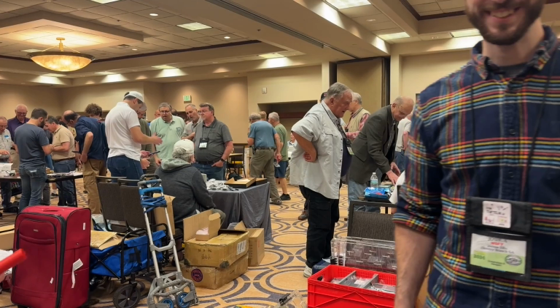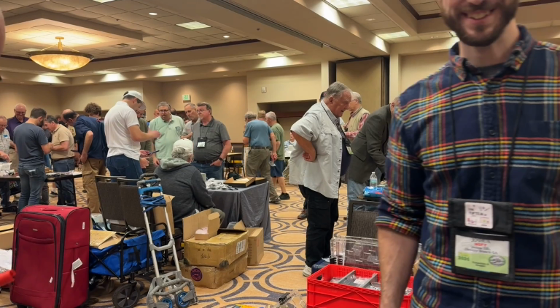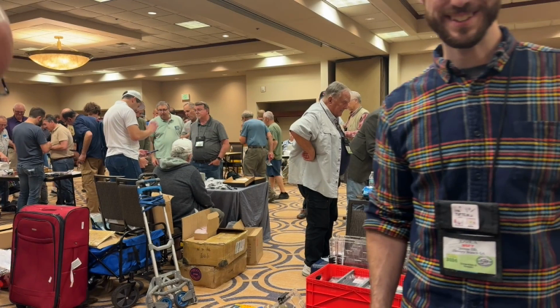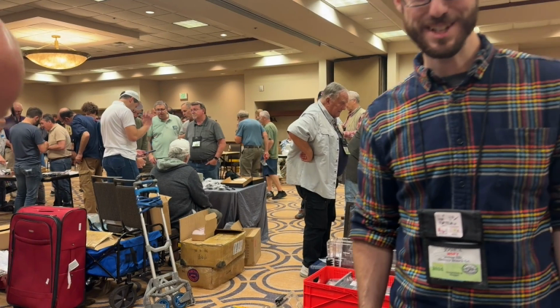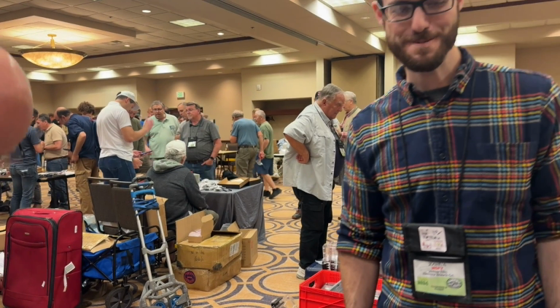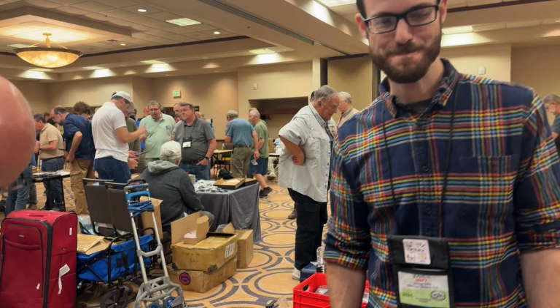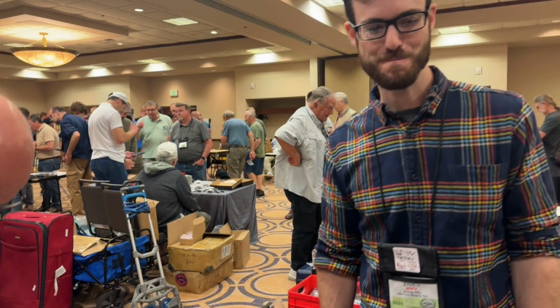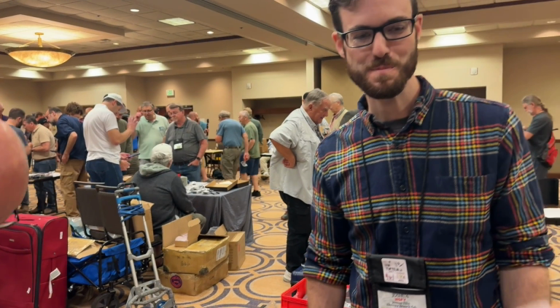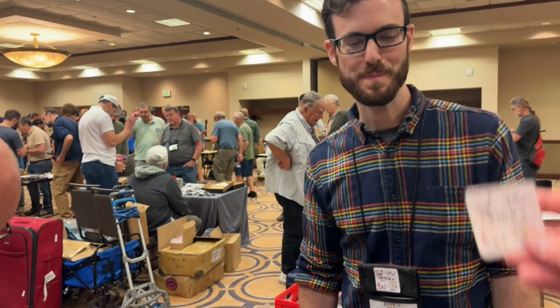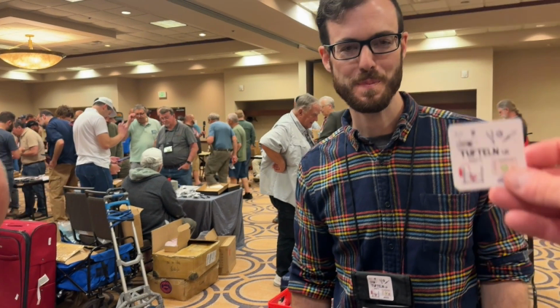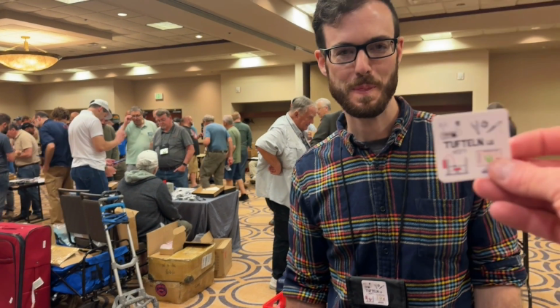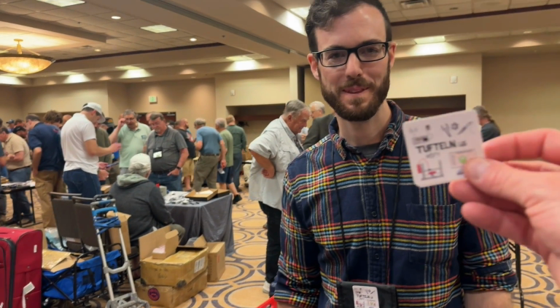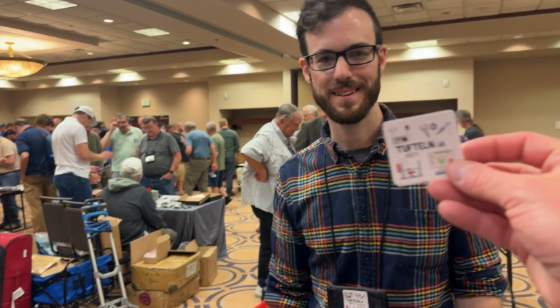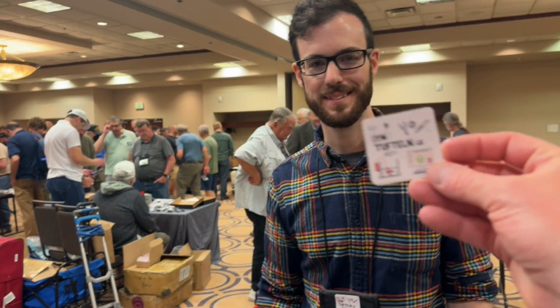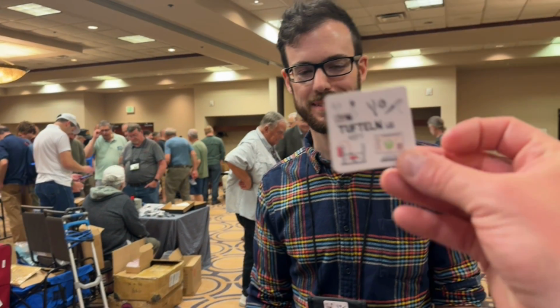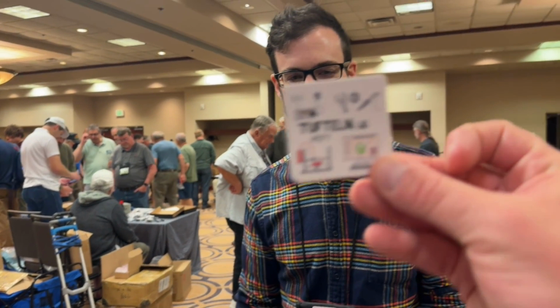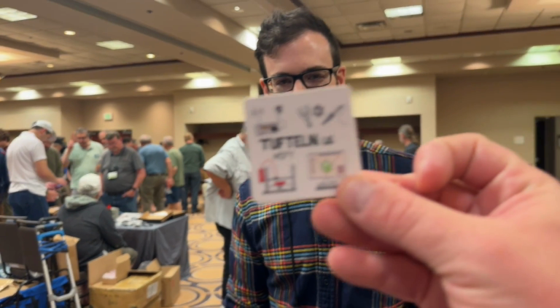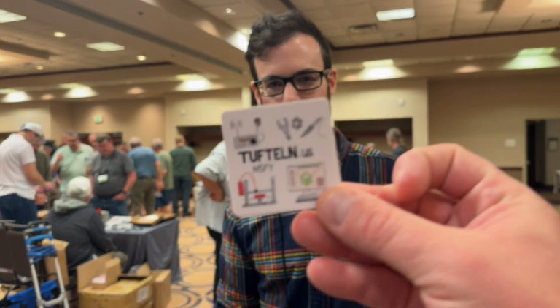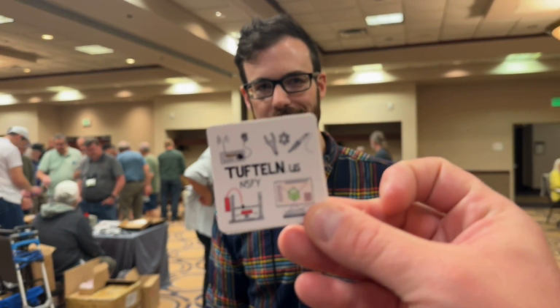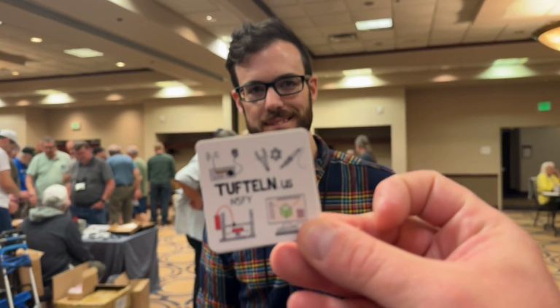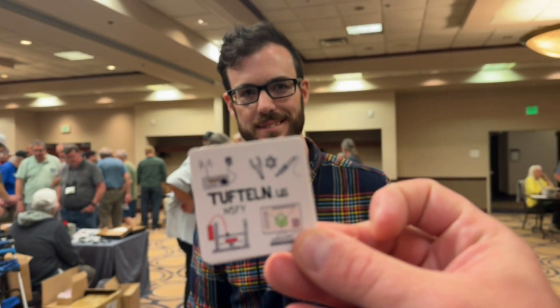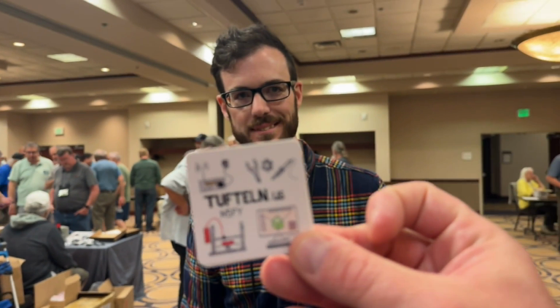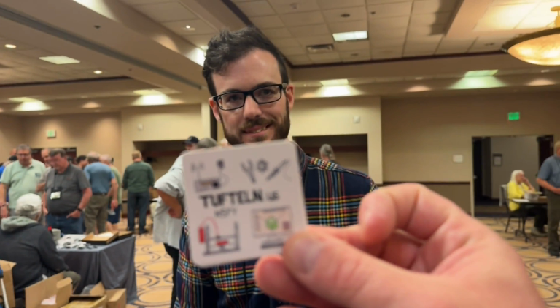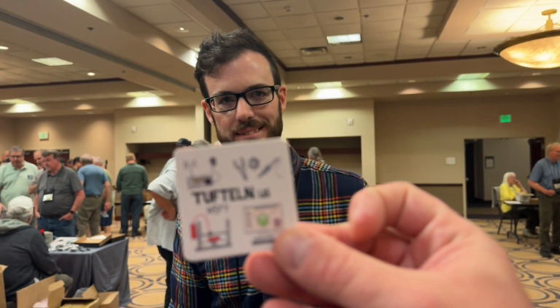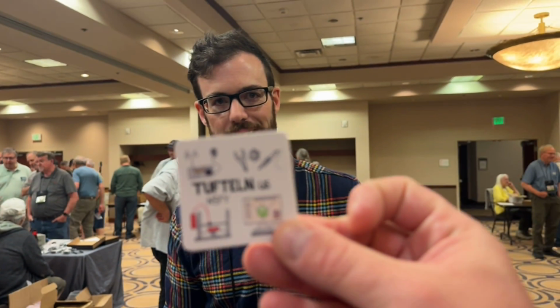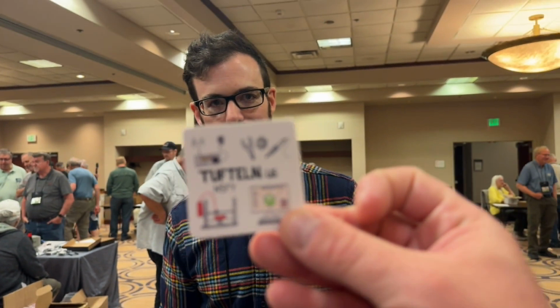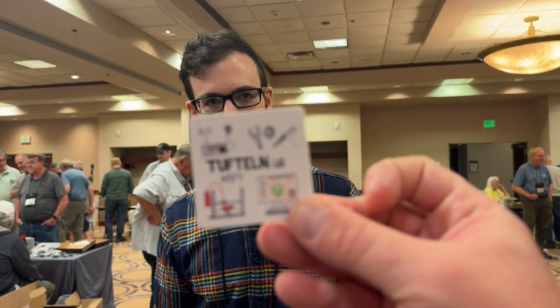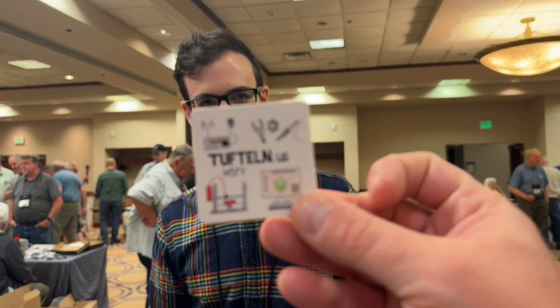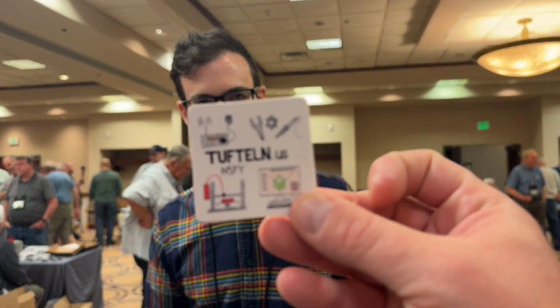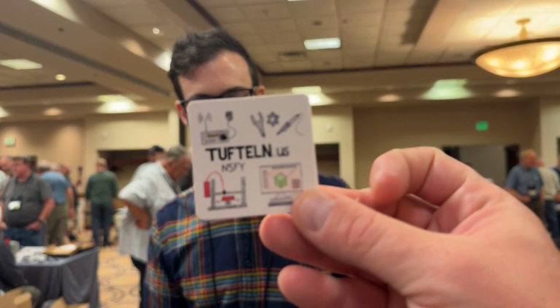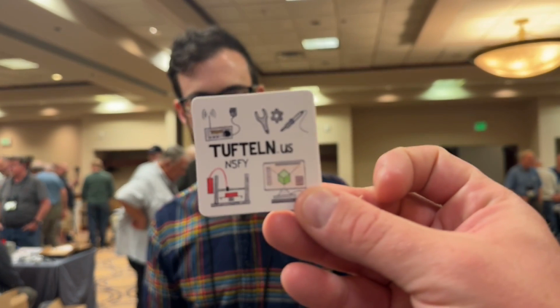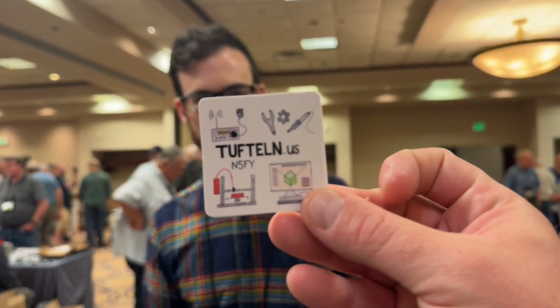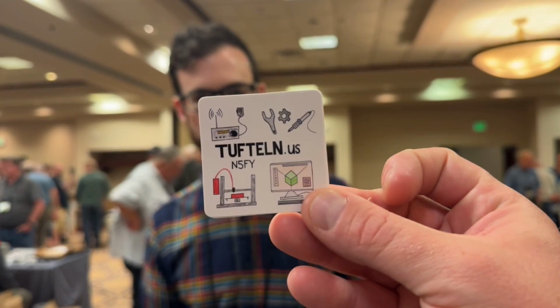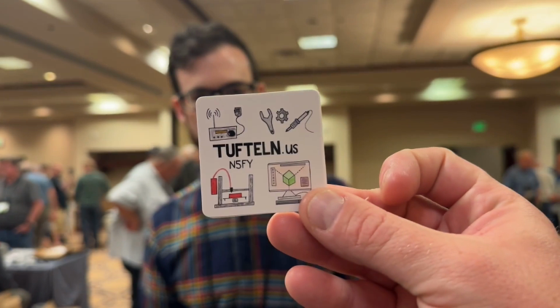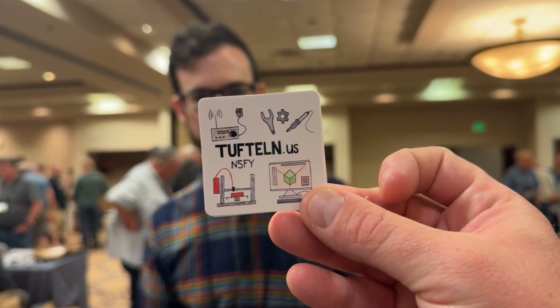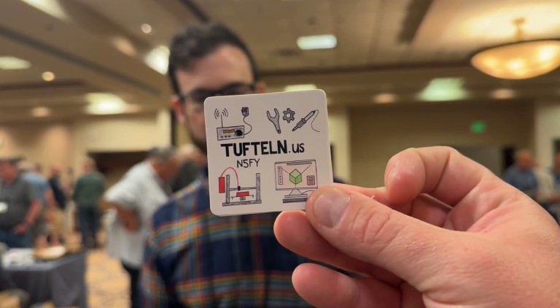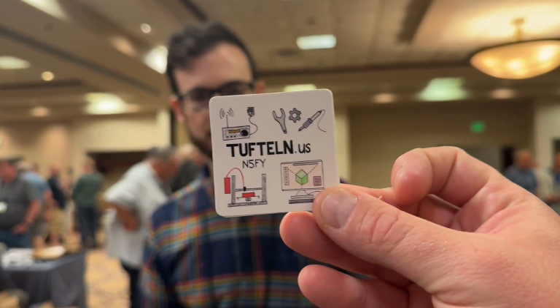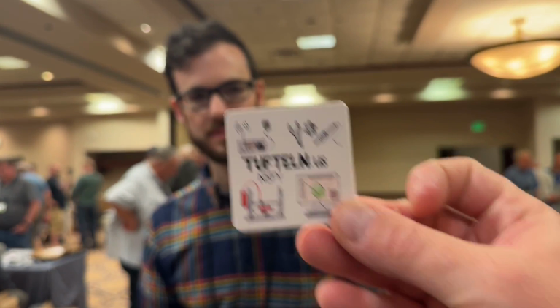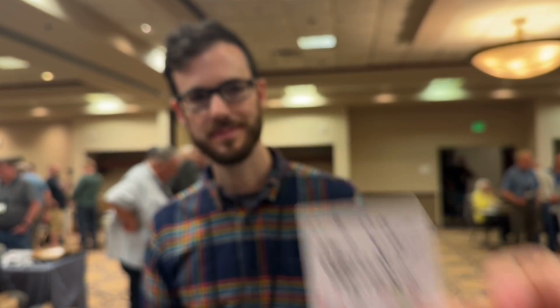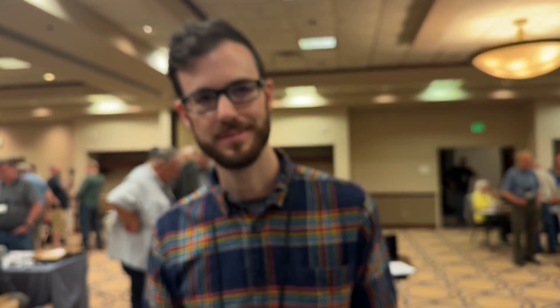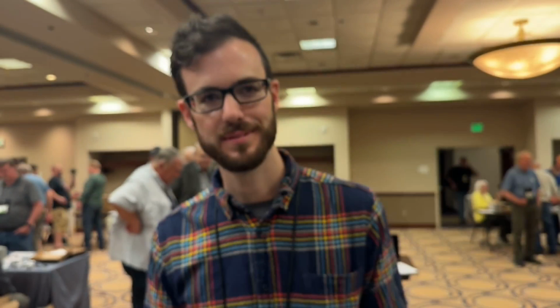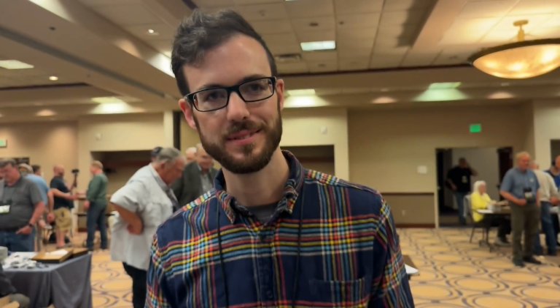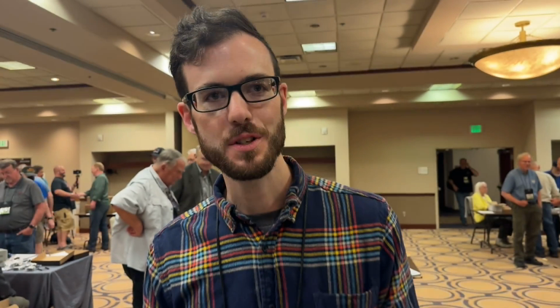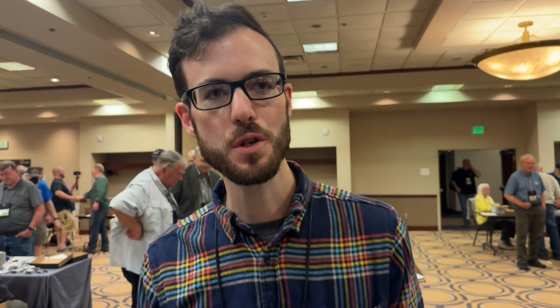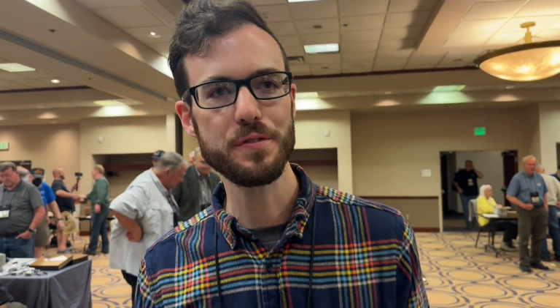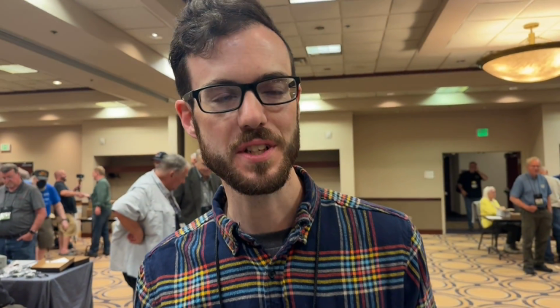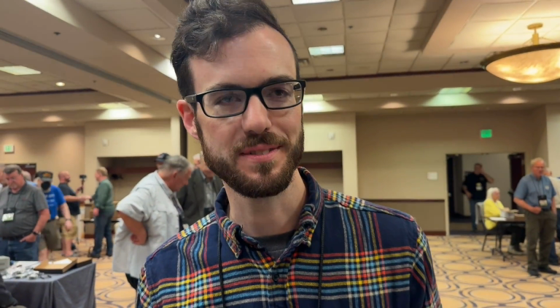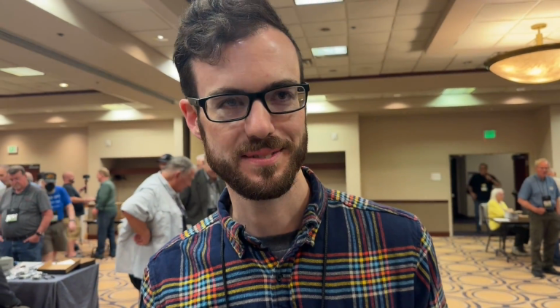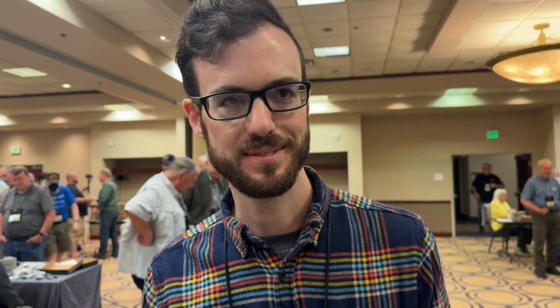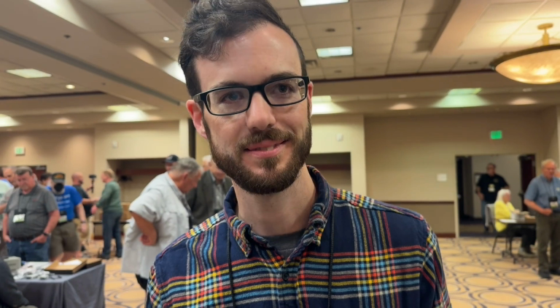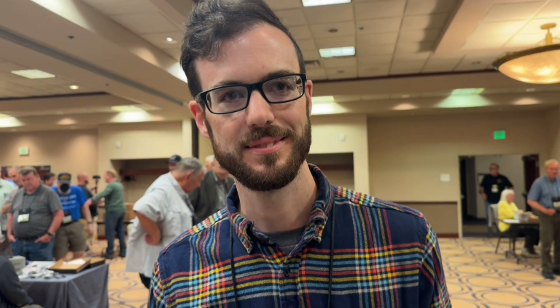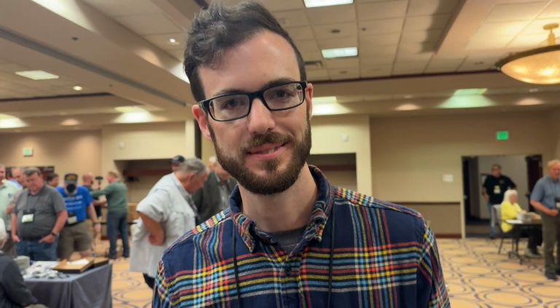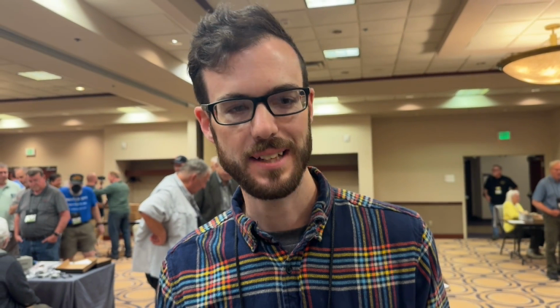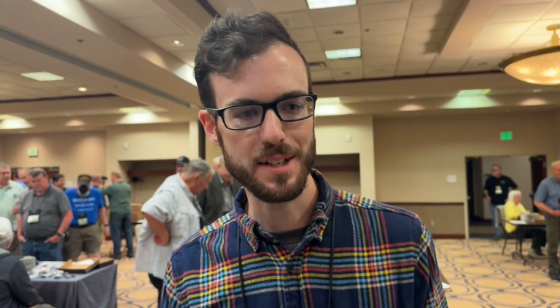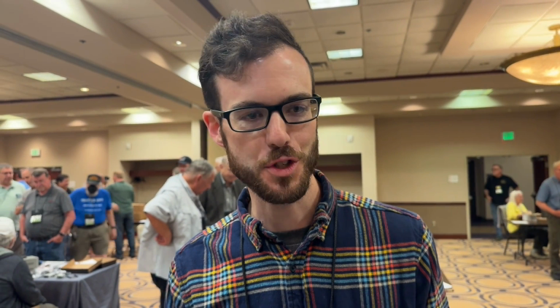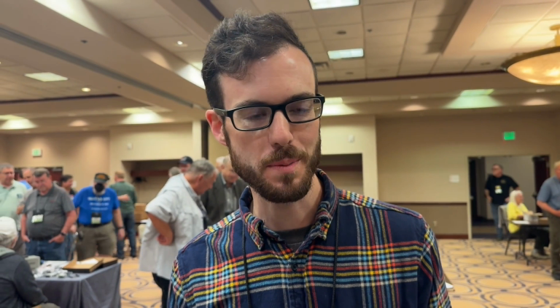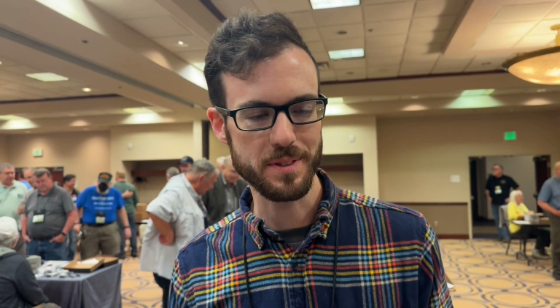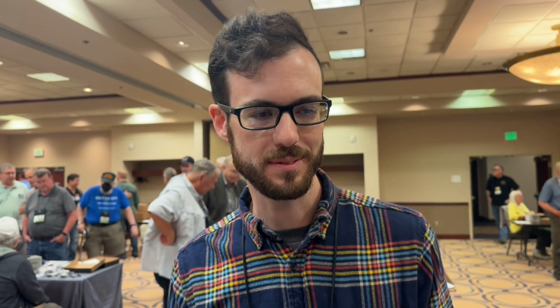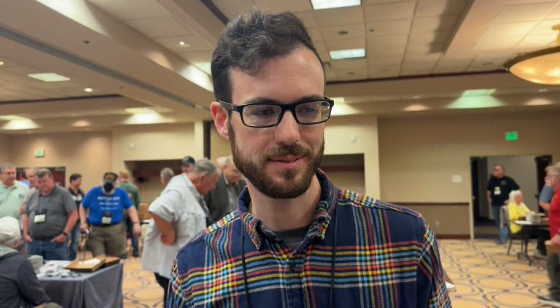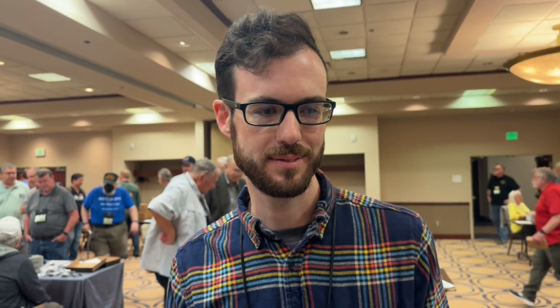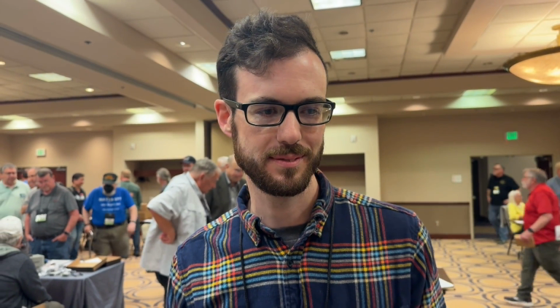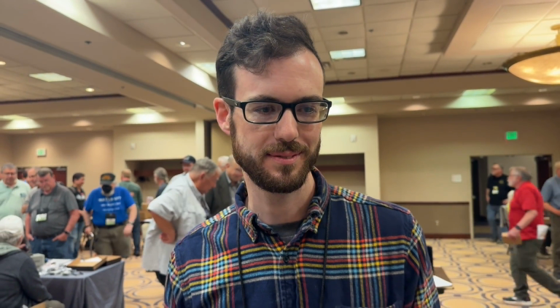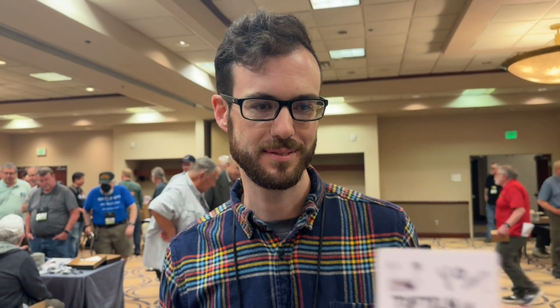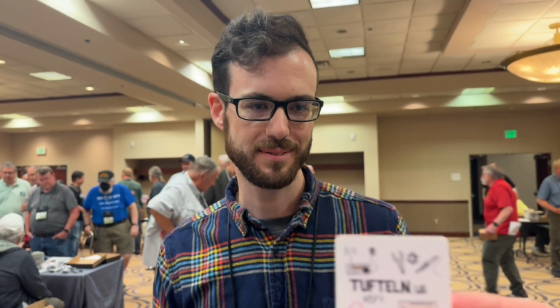So I'm here with Joshua from — pronounce this for me — Tüftelin? Tüftelin. Tüftelin. That's German.